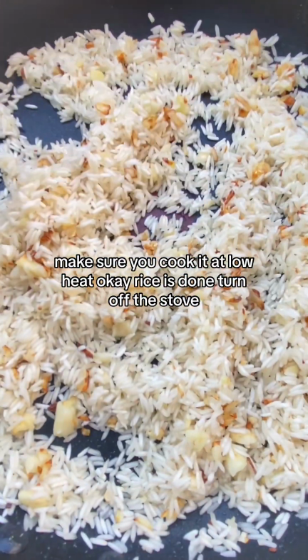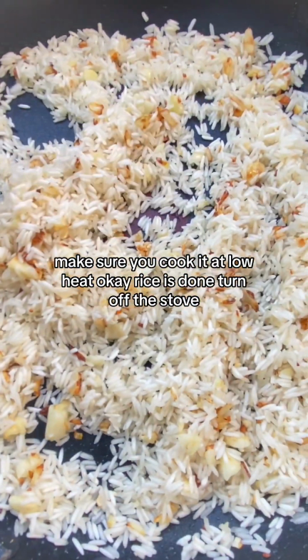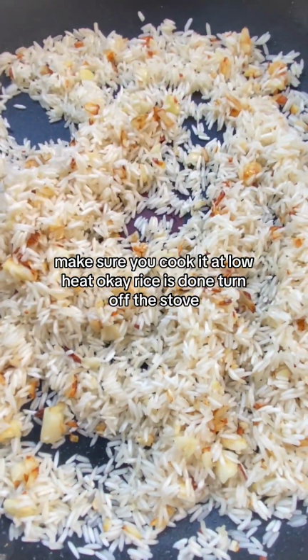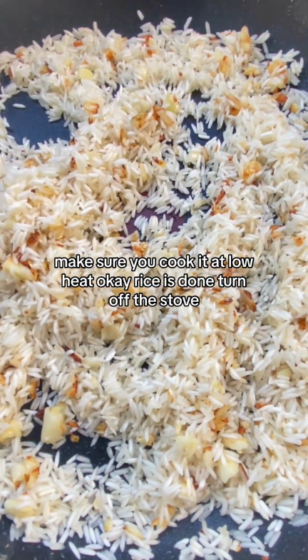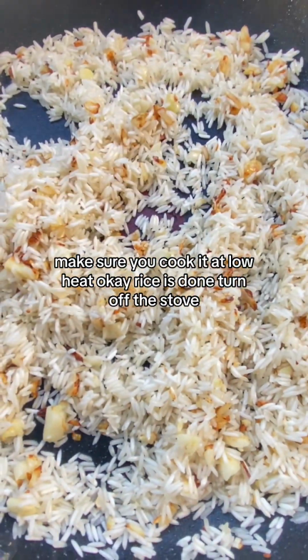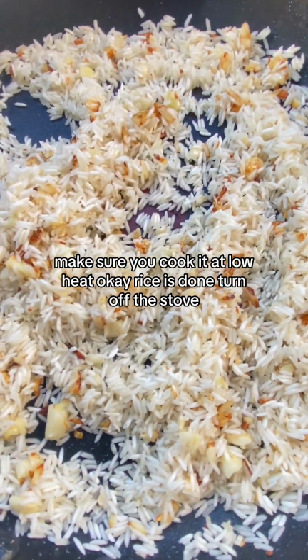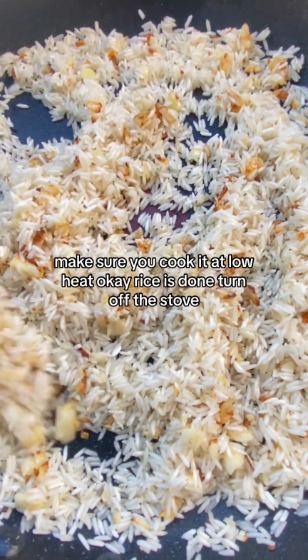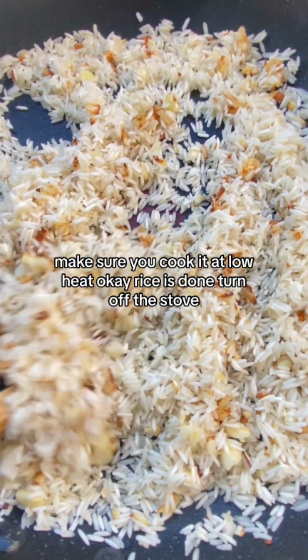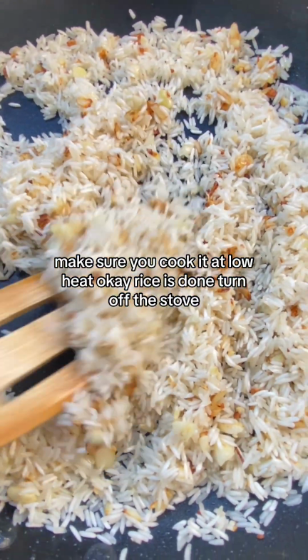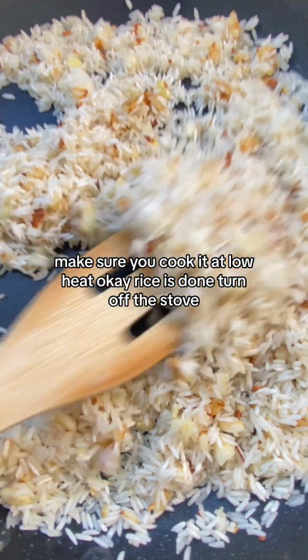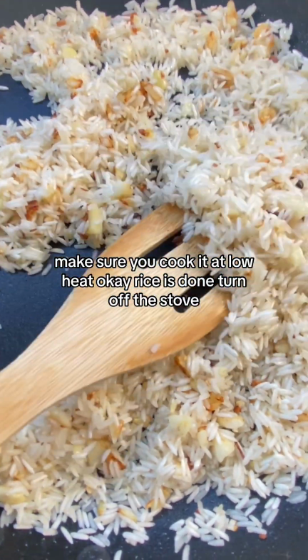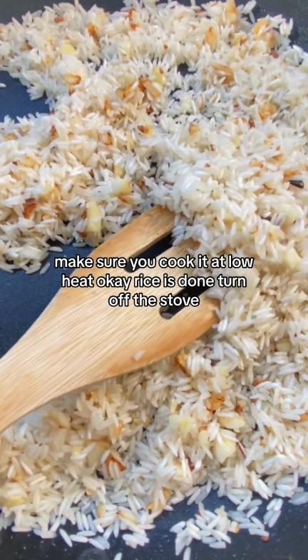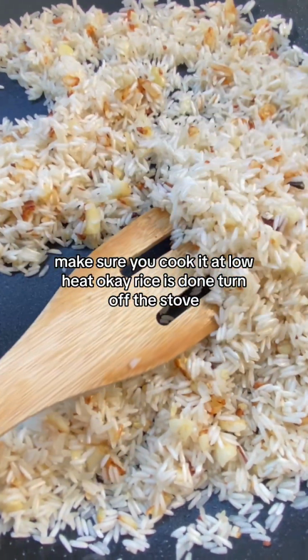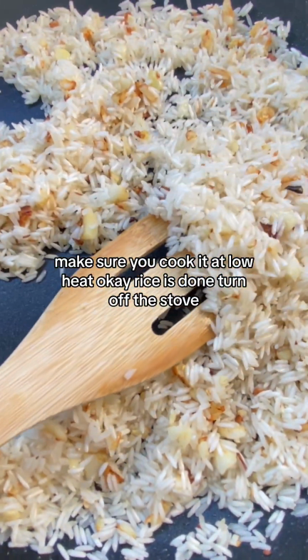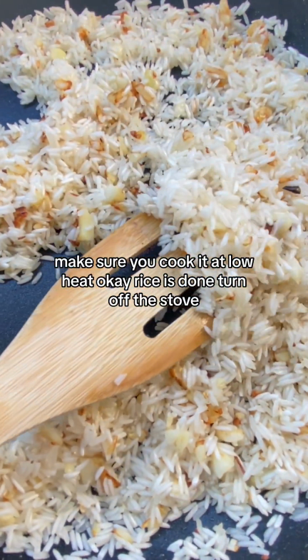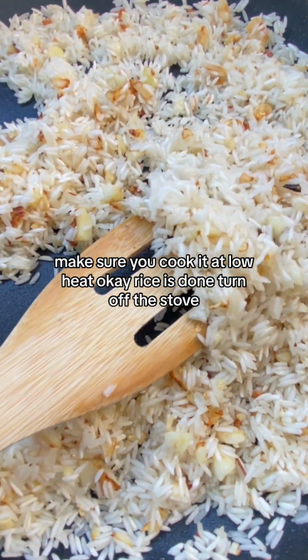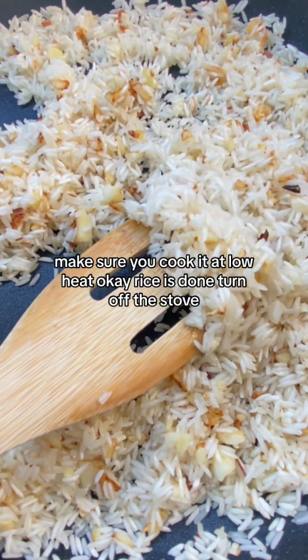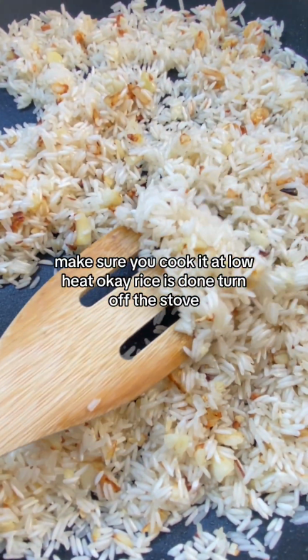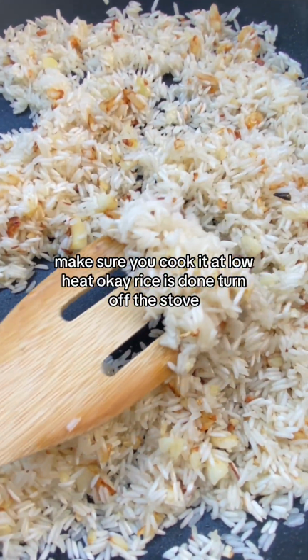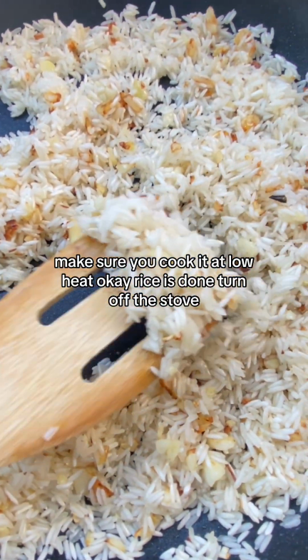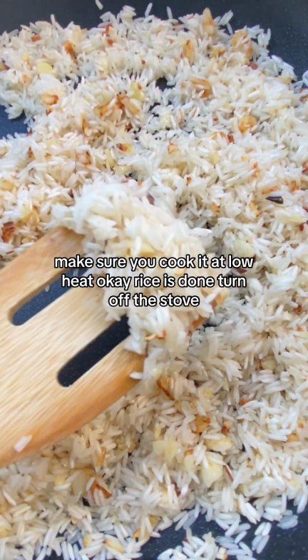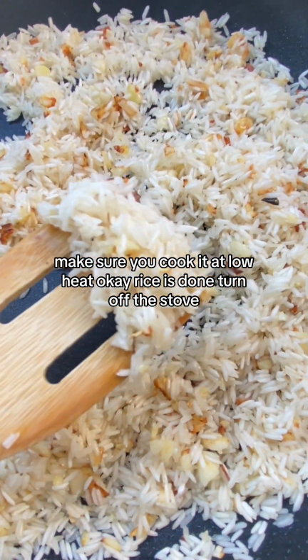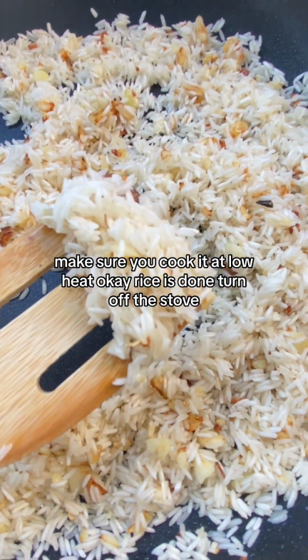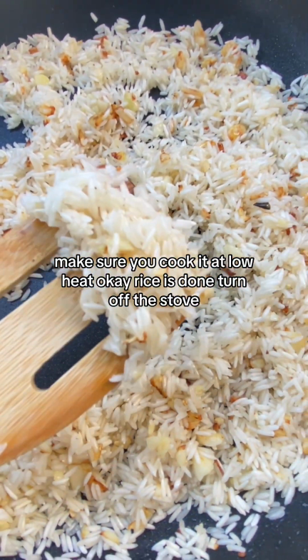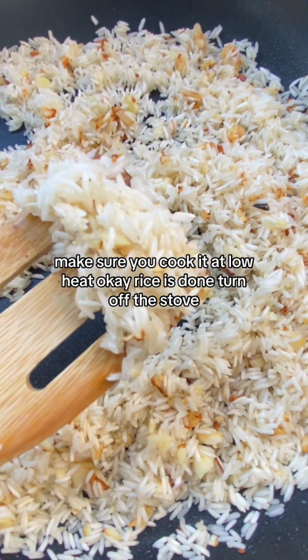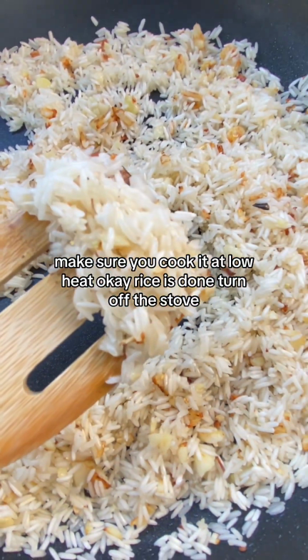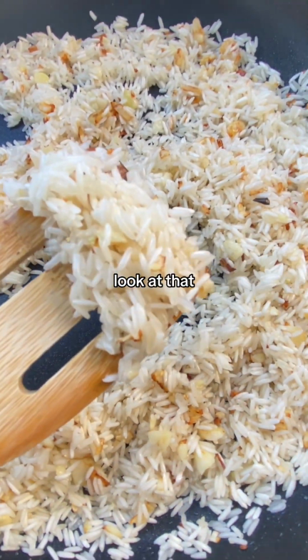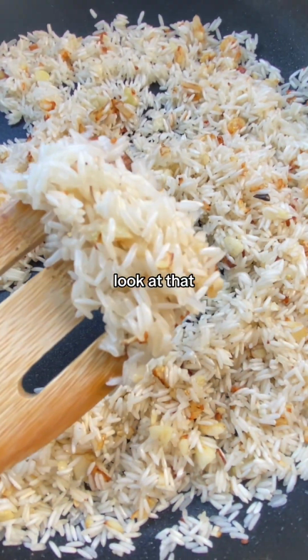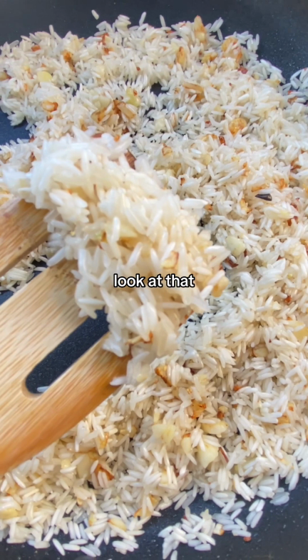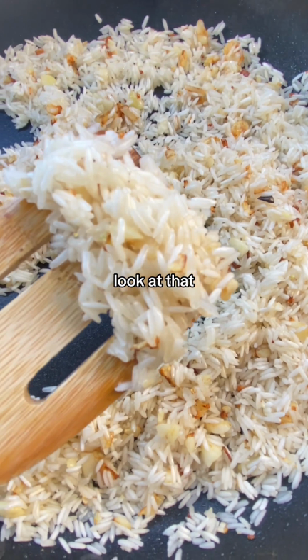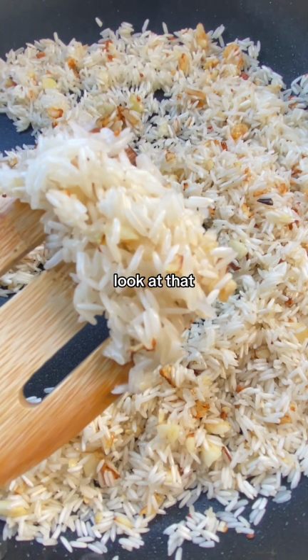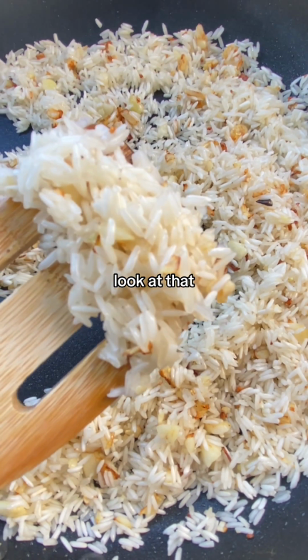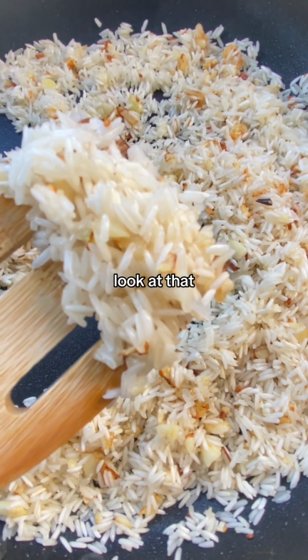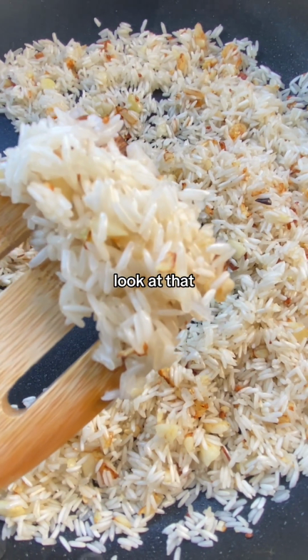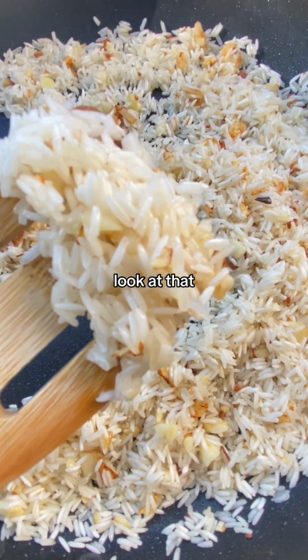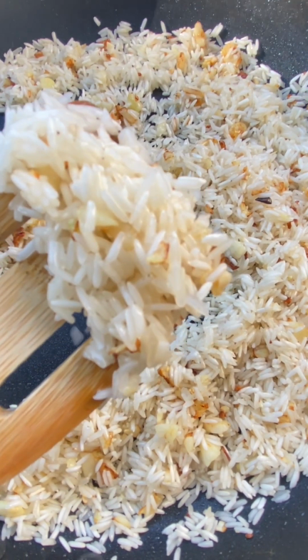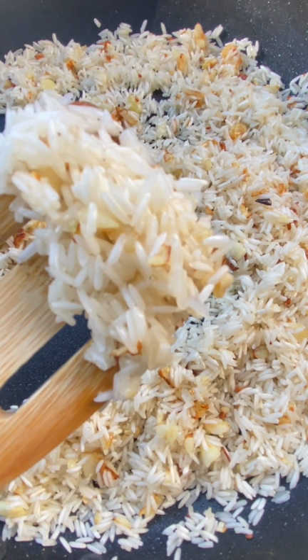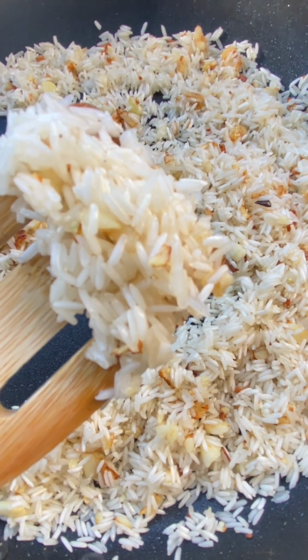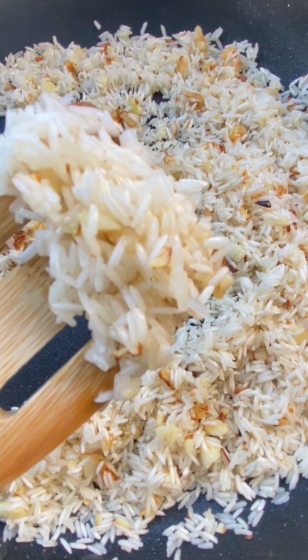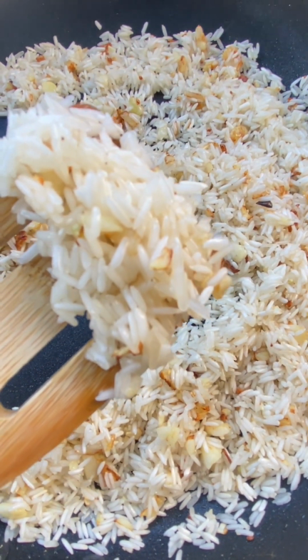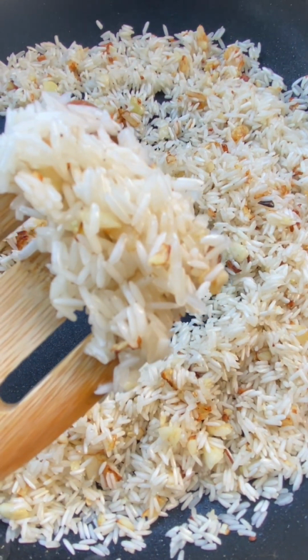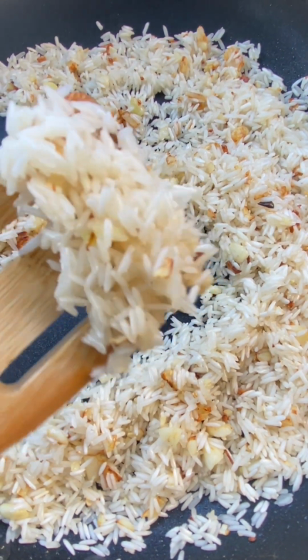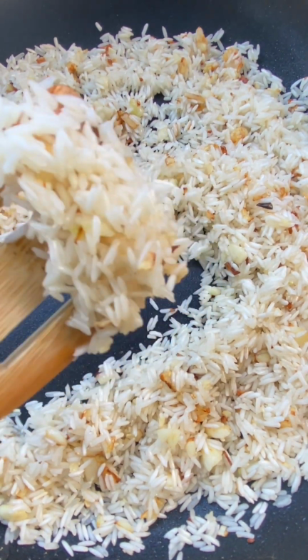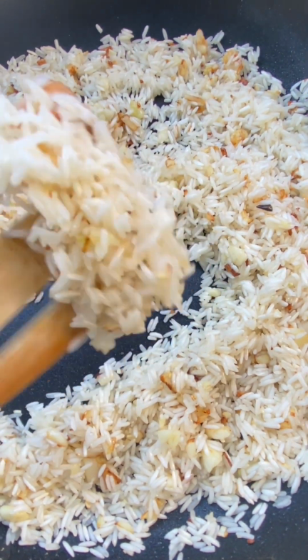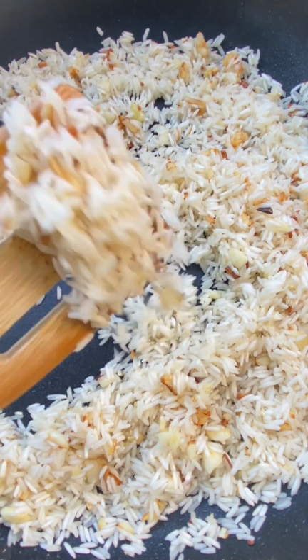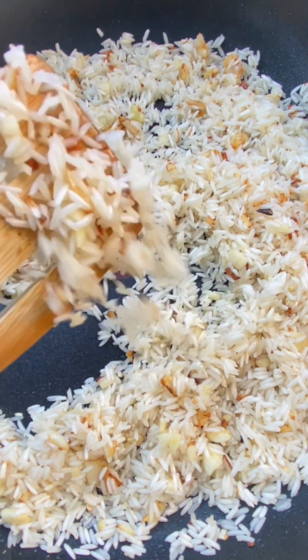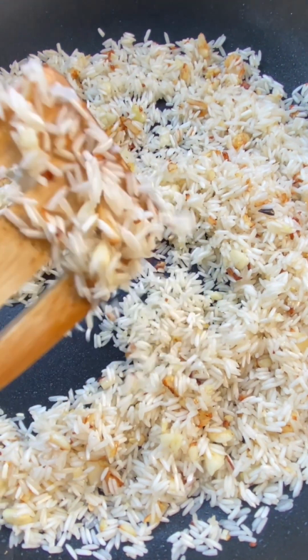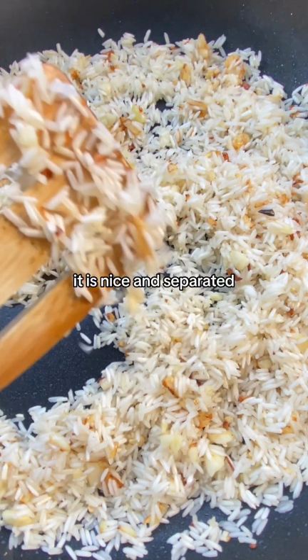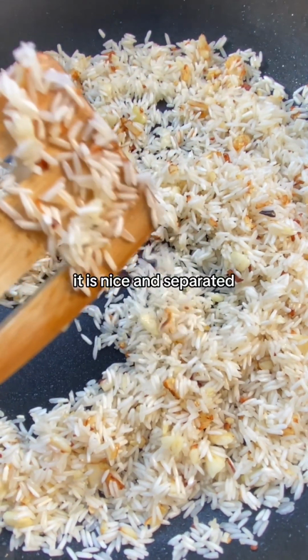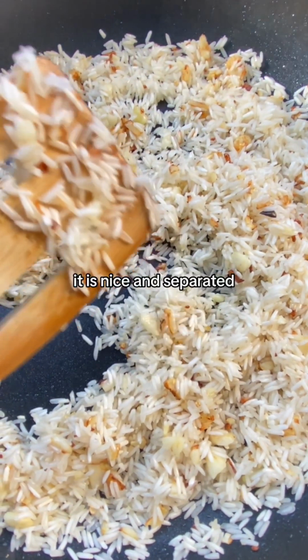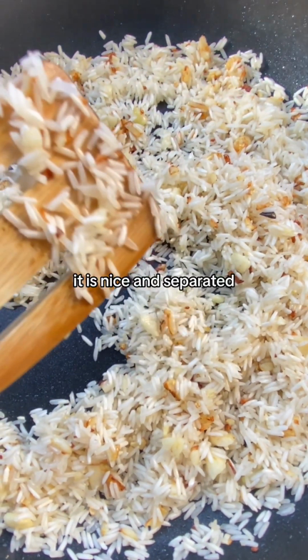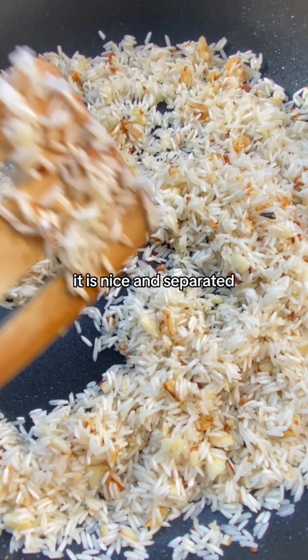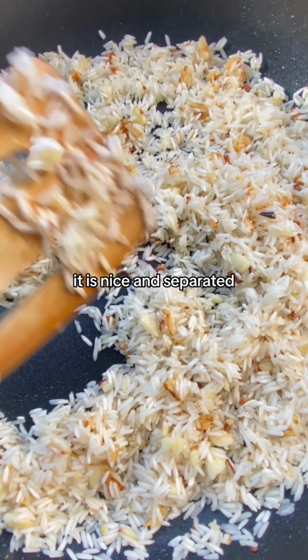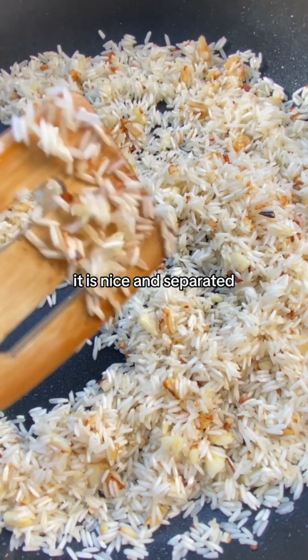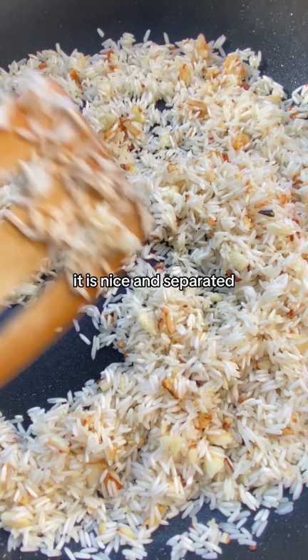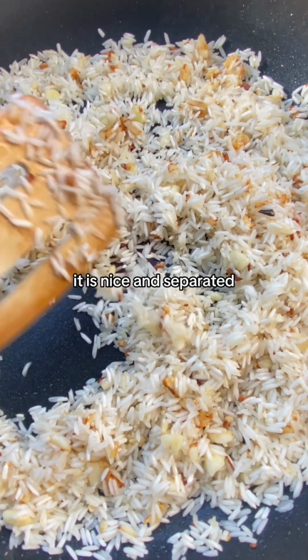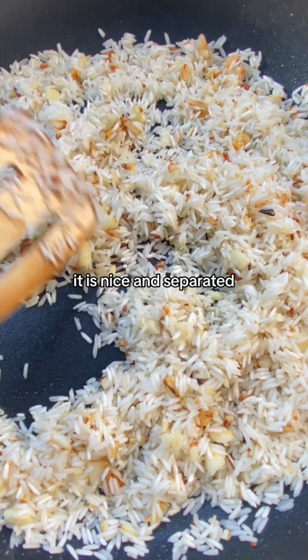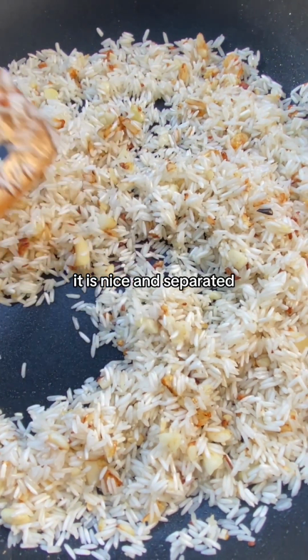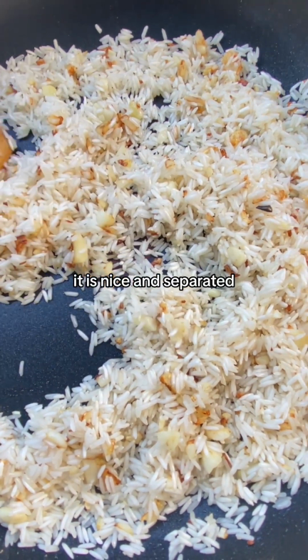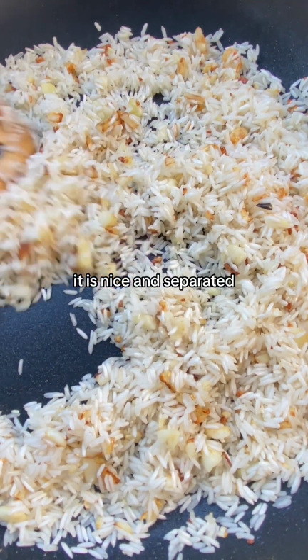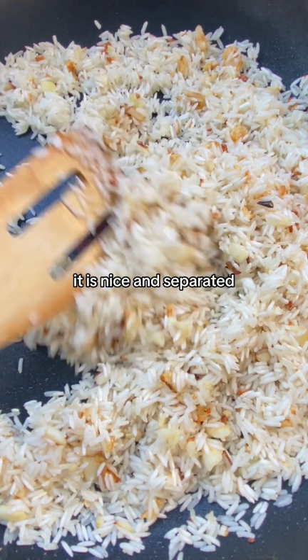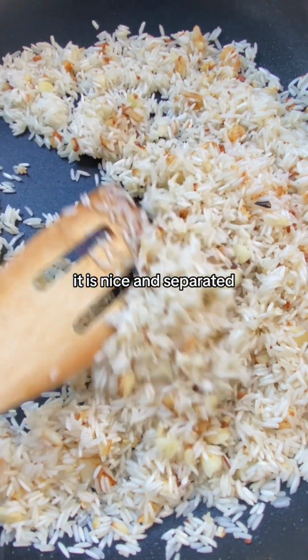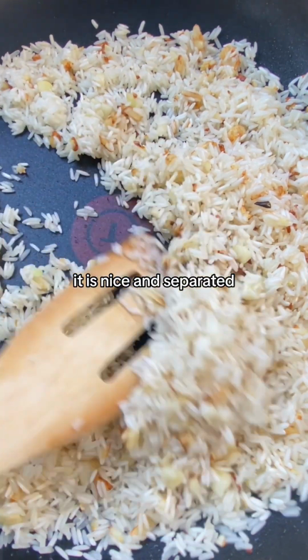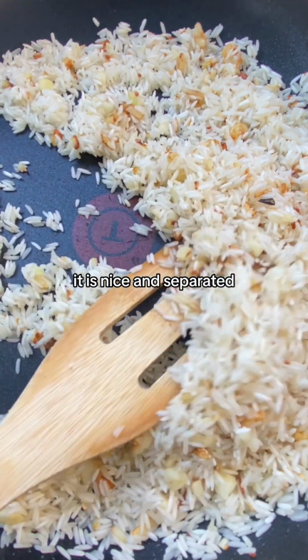Rice is done. Turn off the stove. Look at that — it is nice and separated.